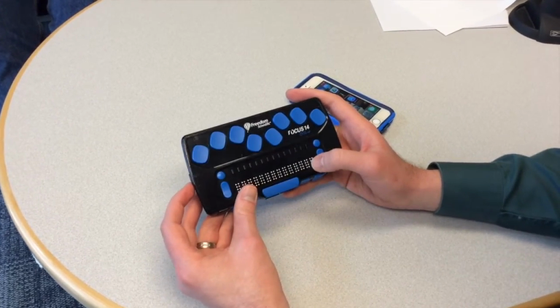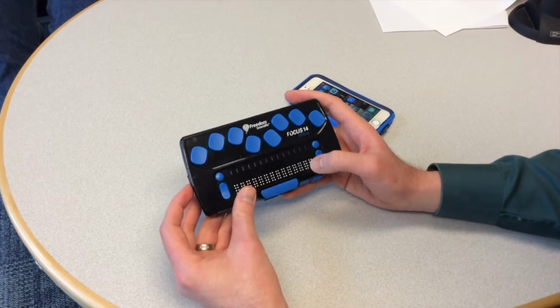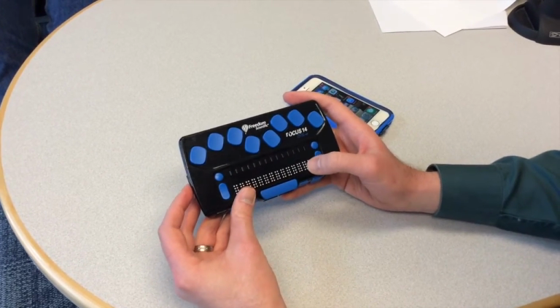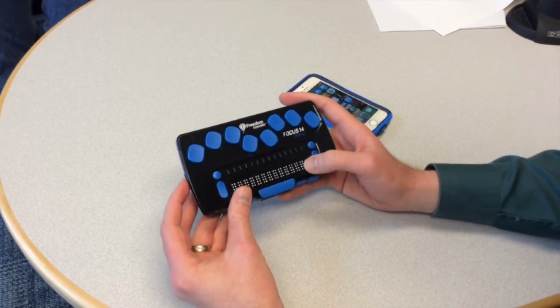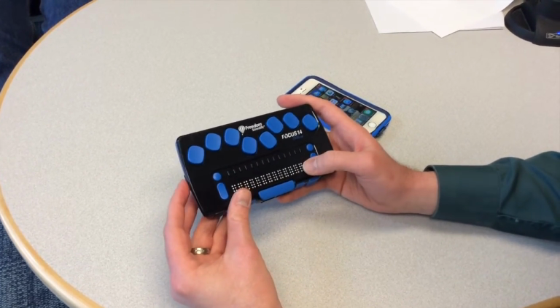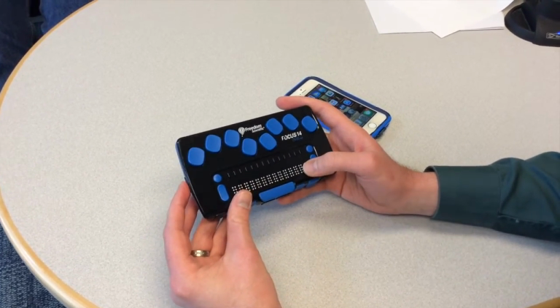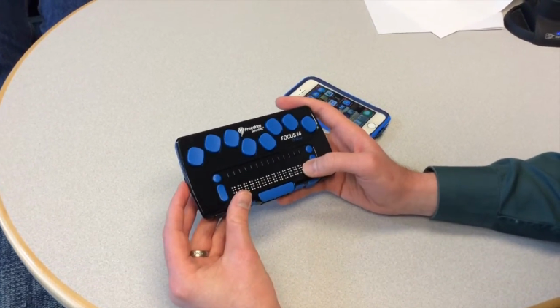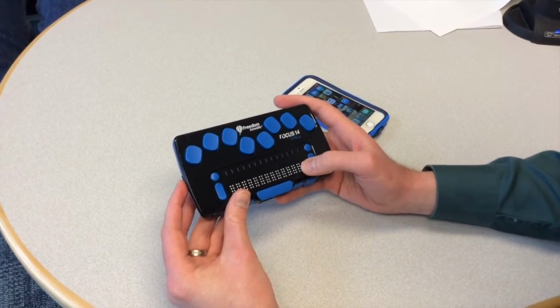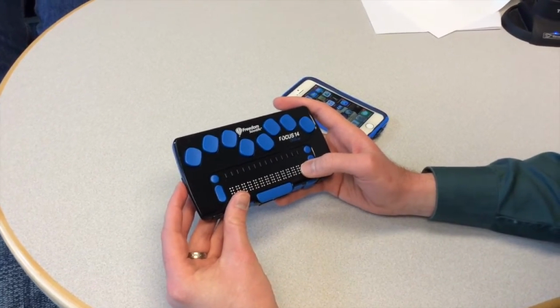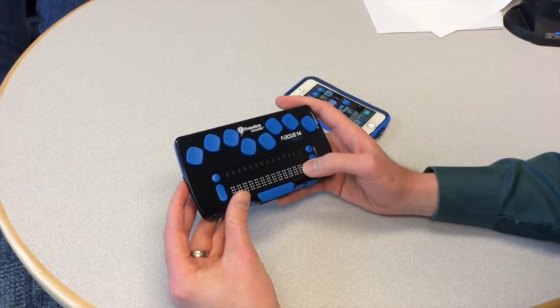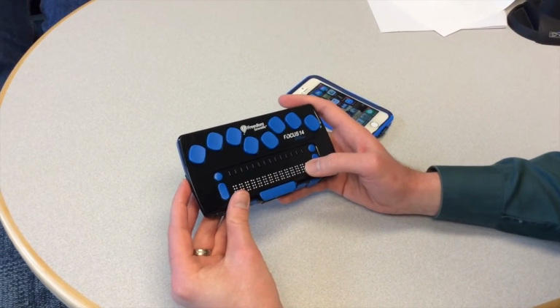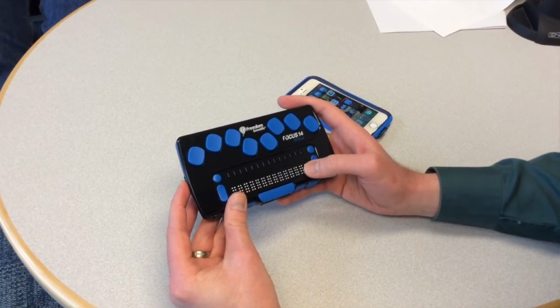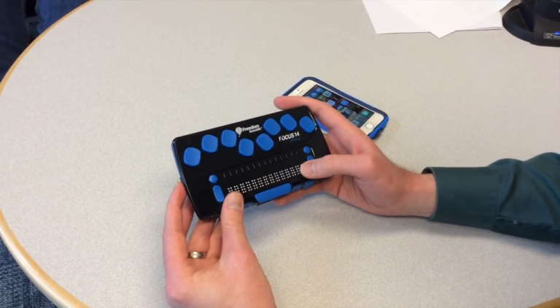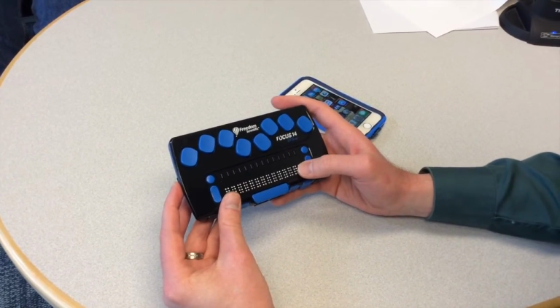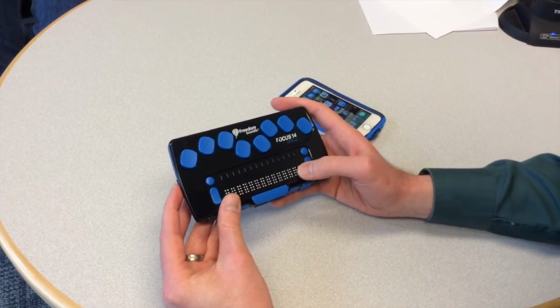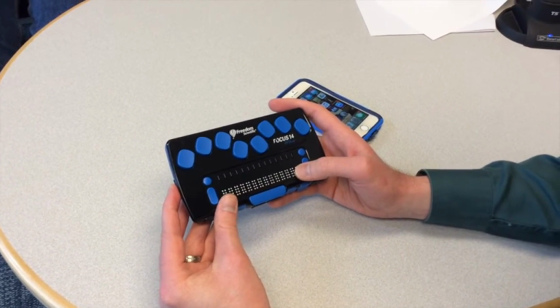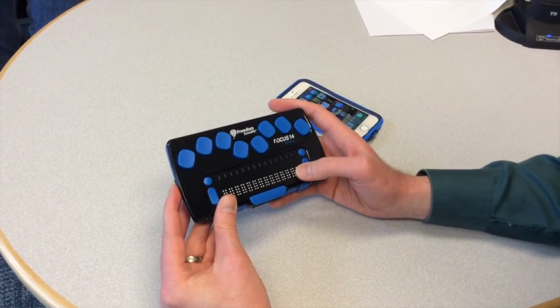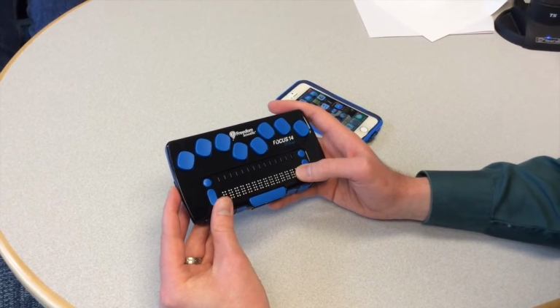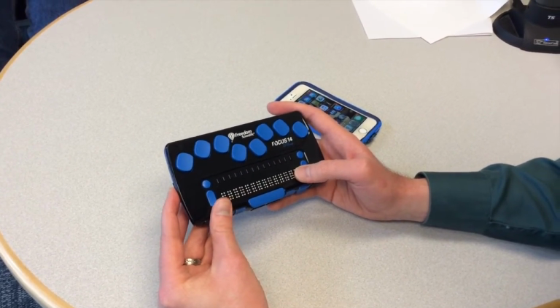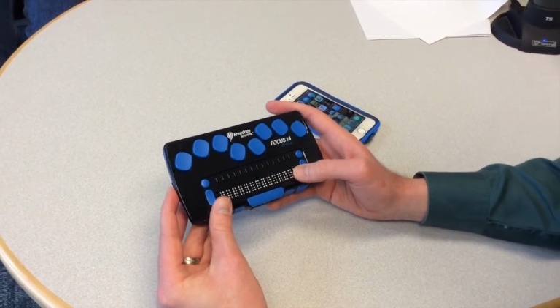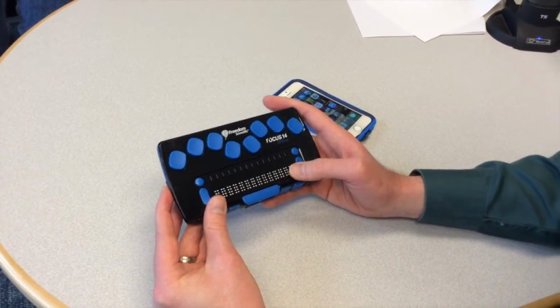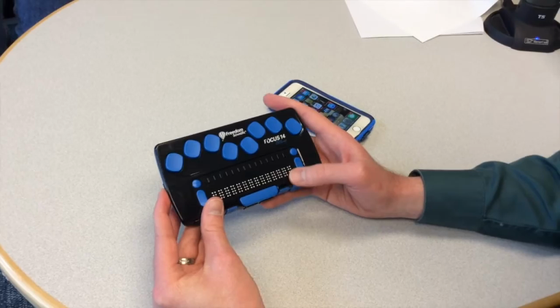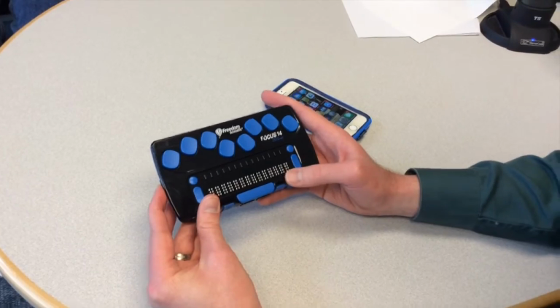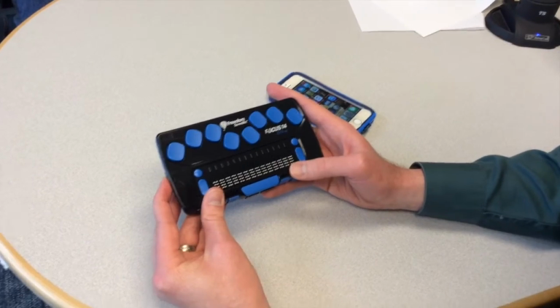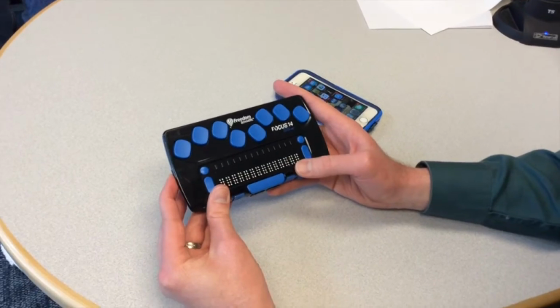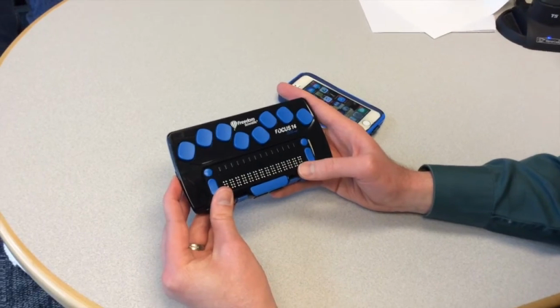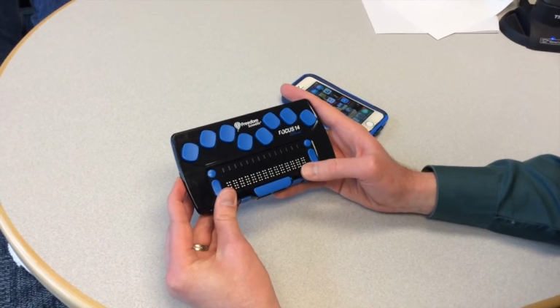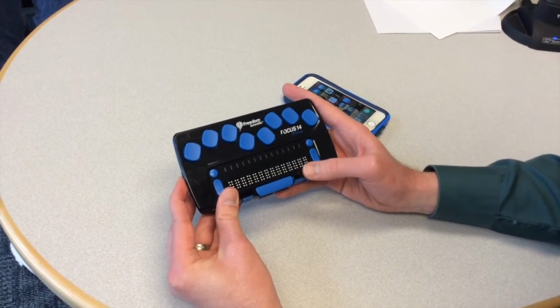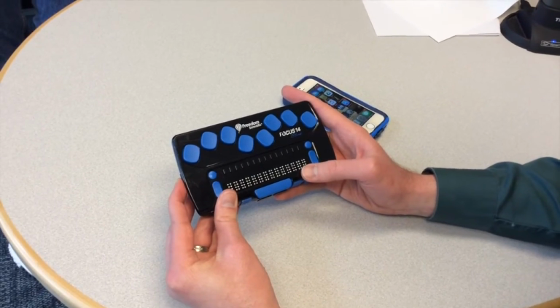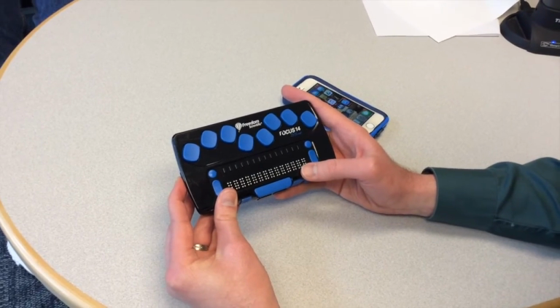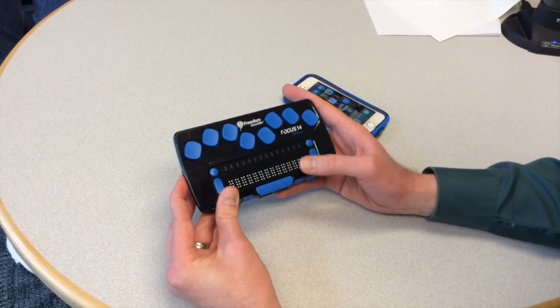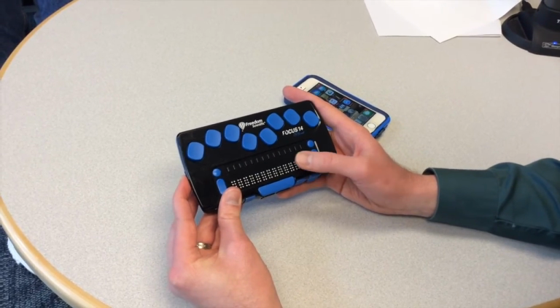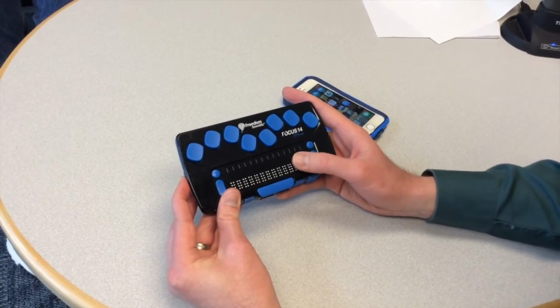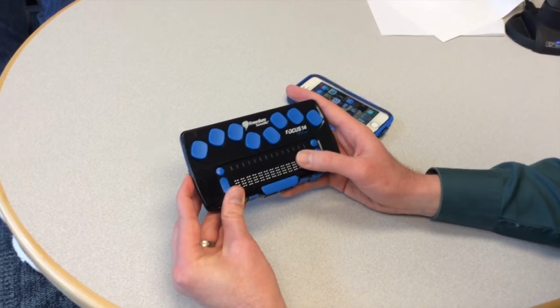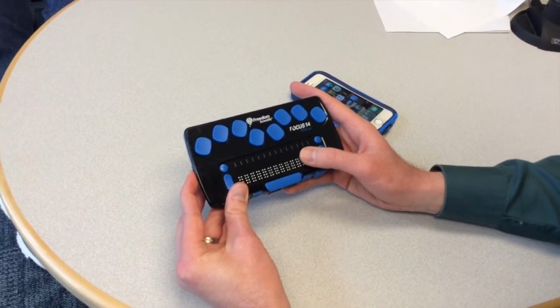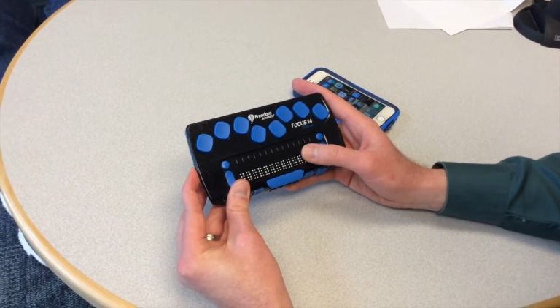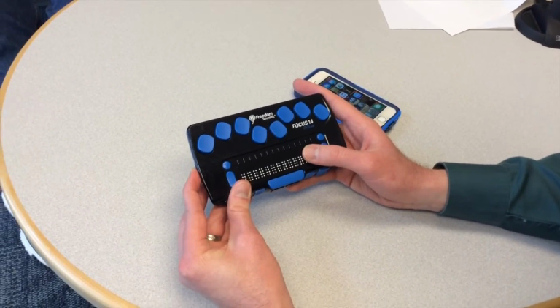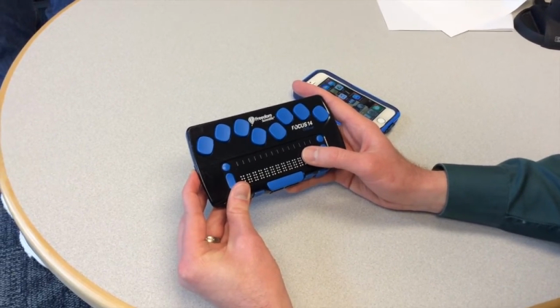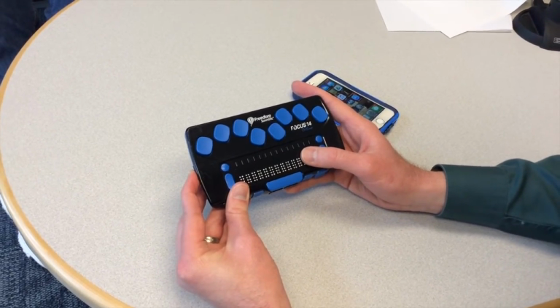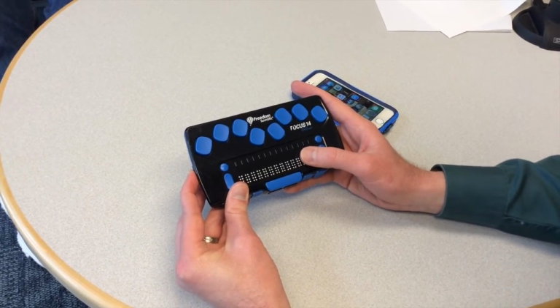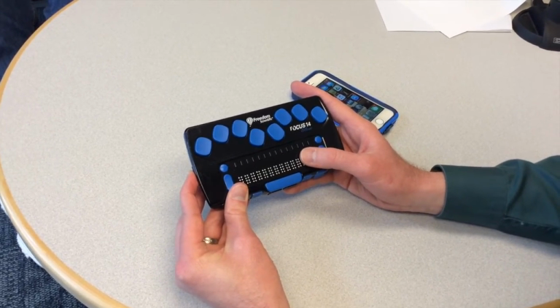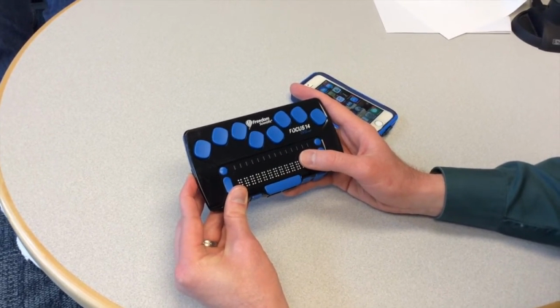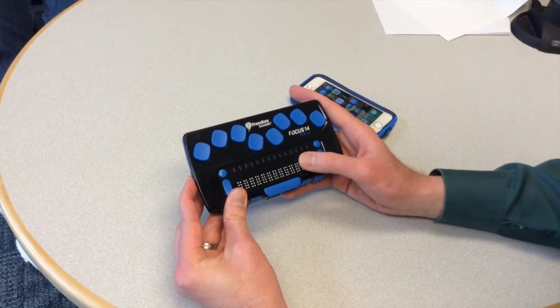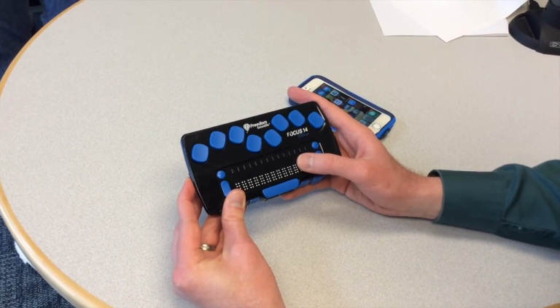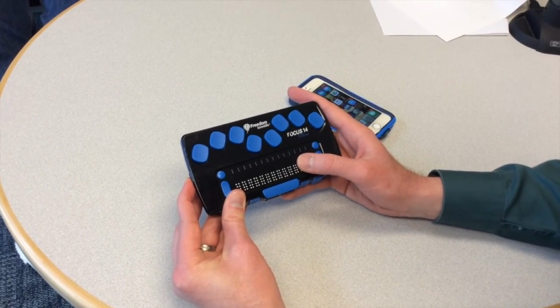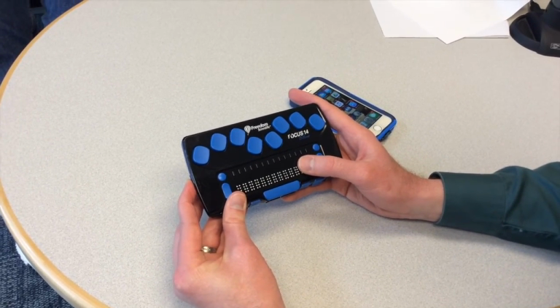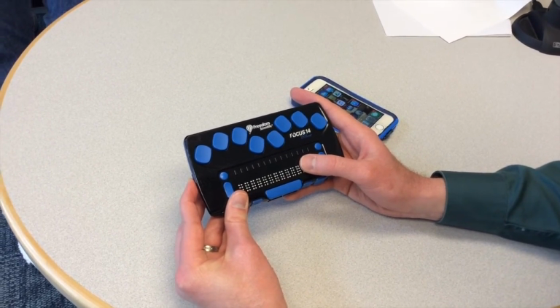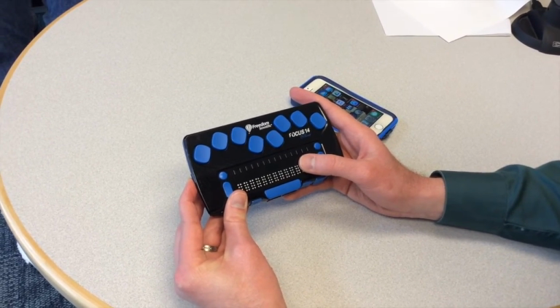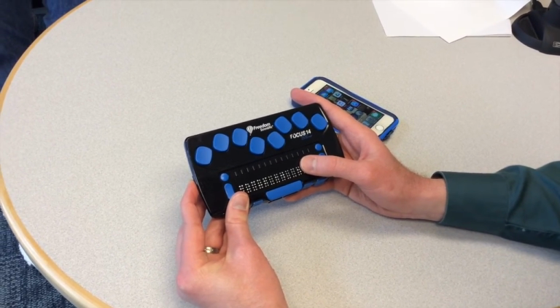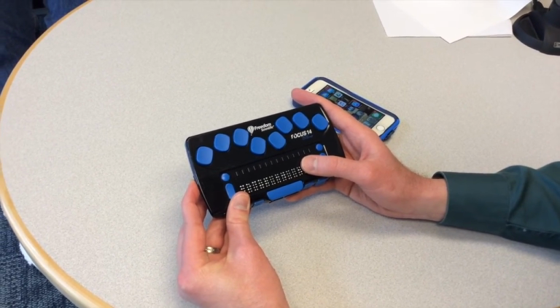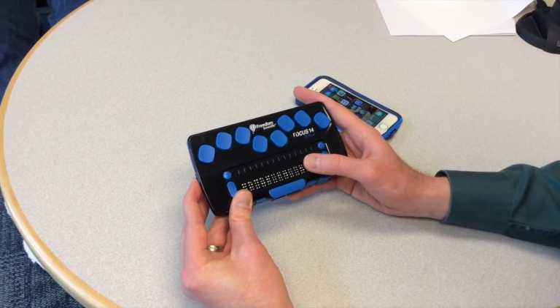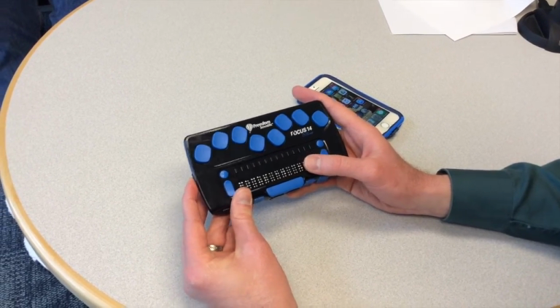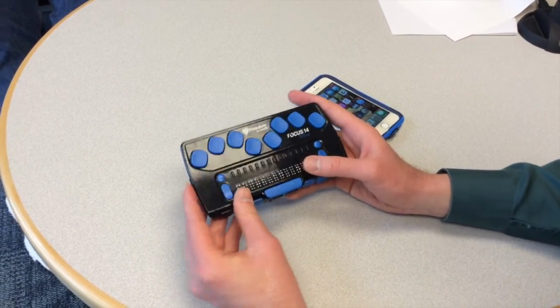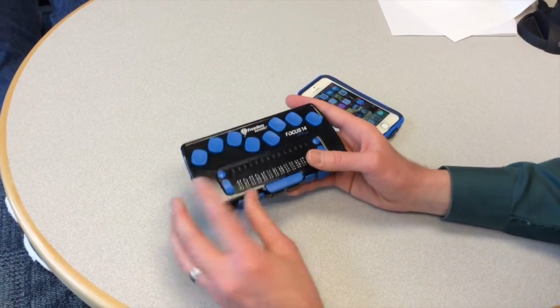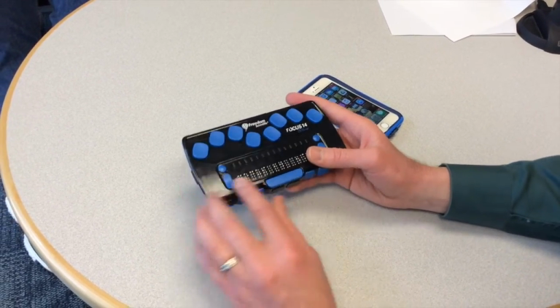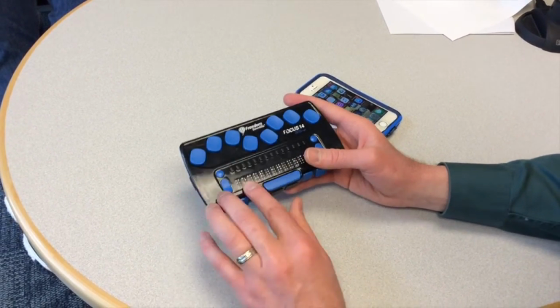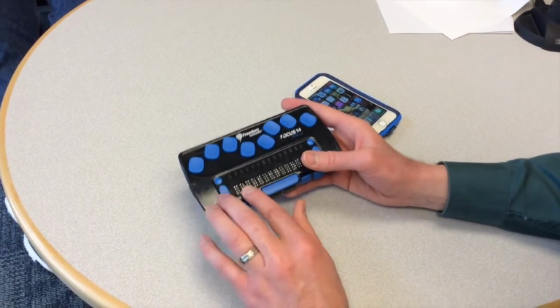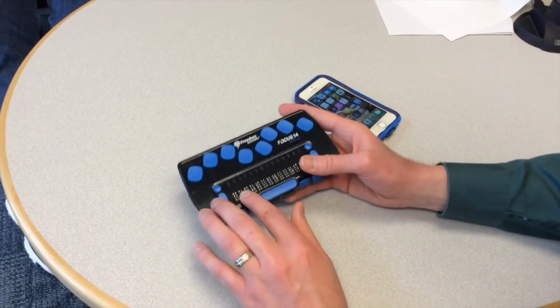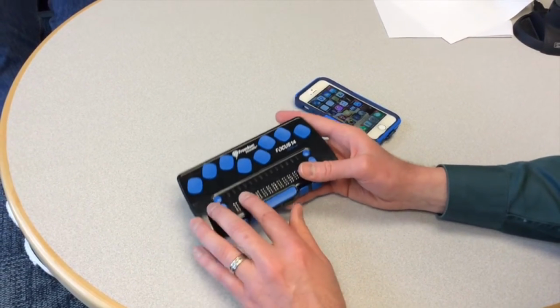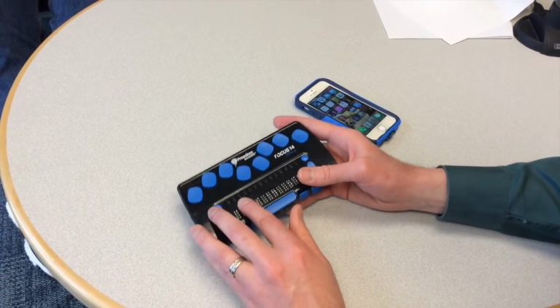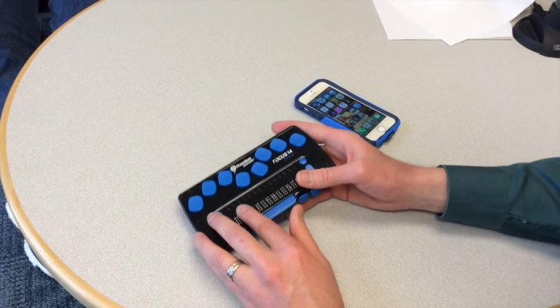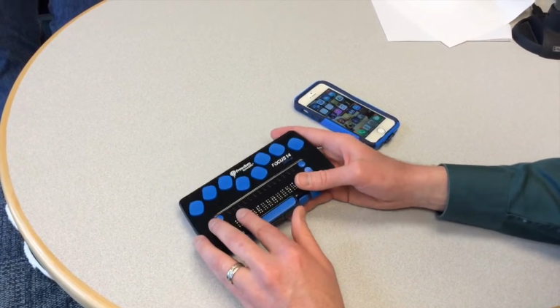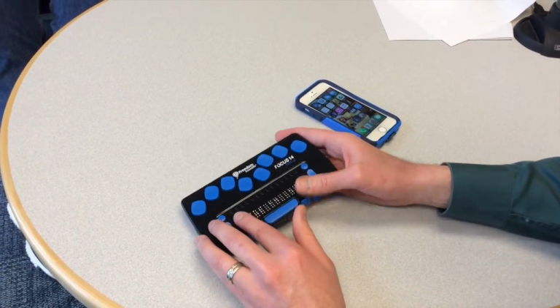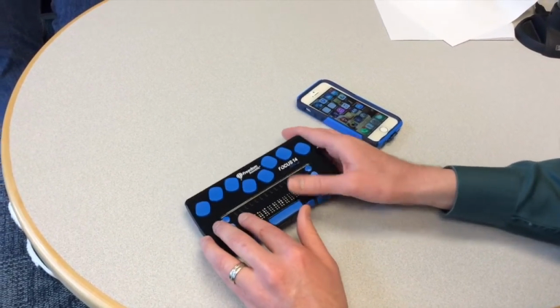There is a button on the left side that you press and hold. I'll do that, hold it for about 3 to 5 seconds, and the Braille pops up.